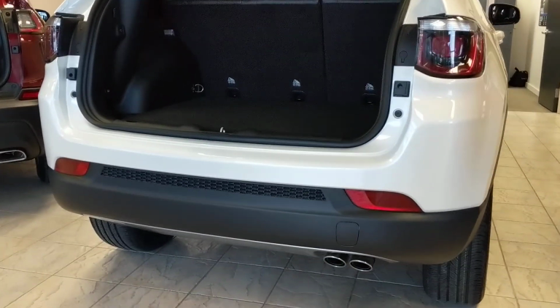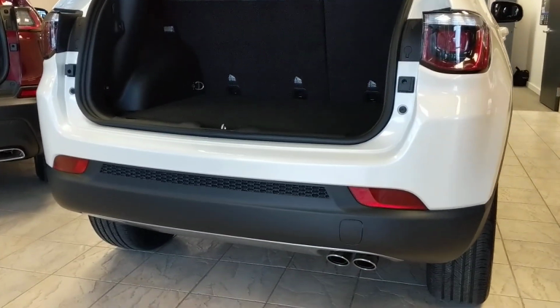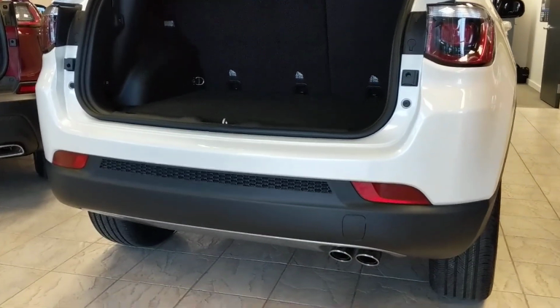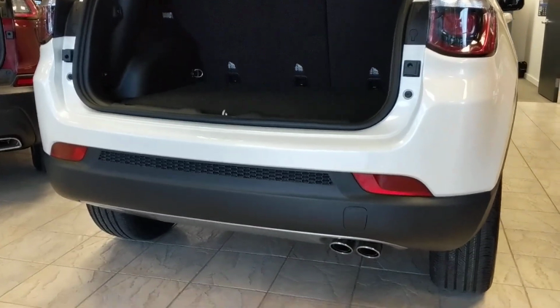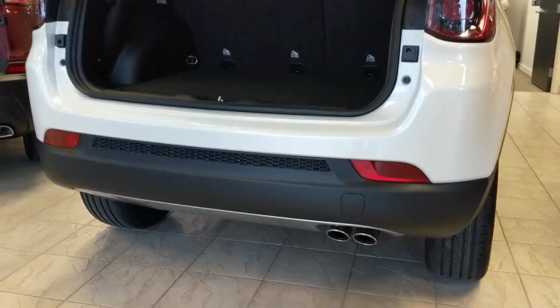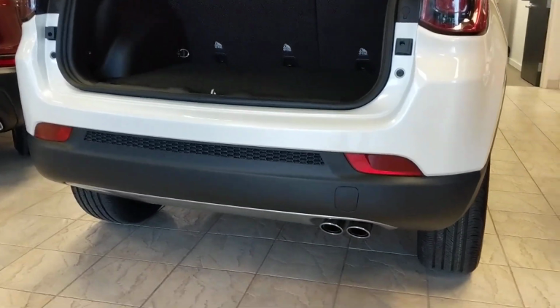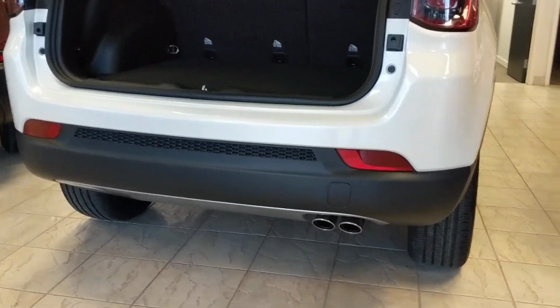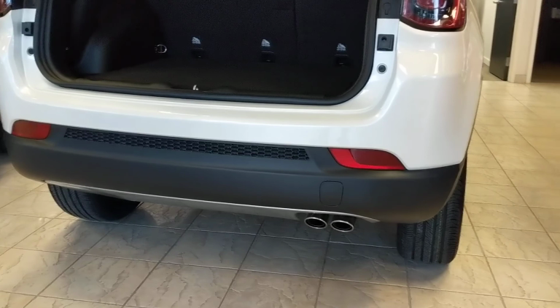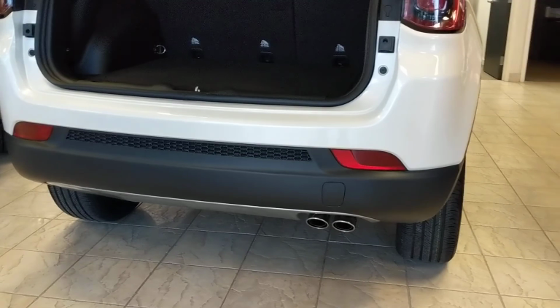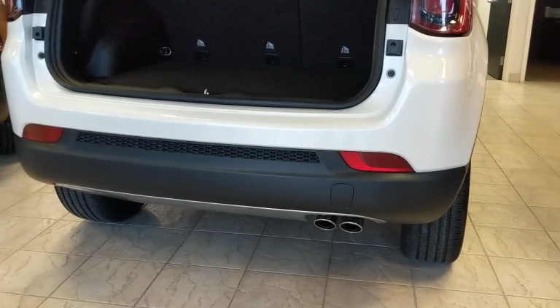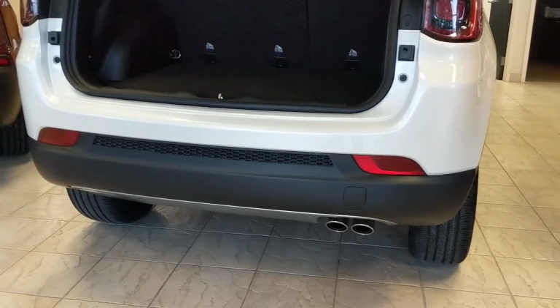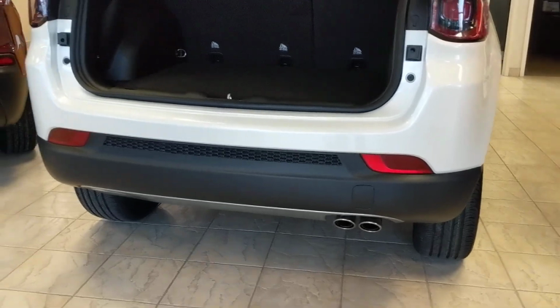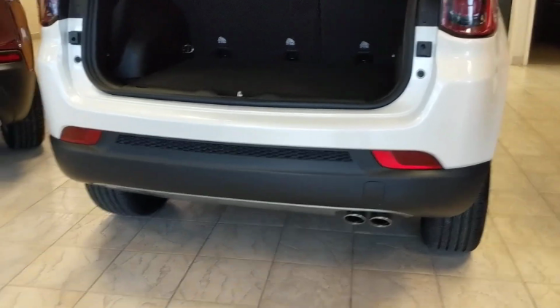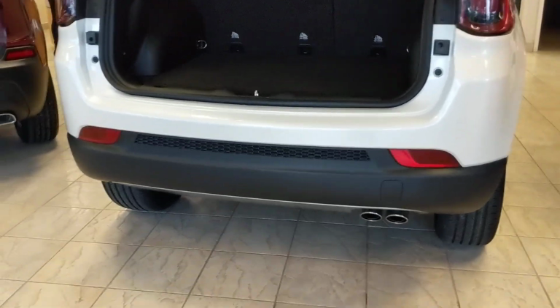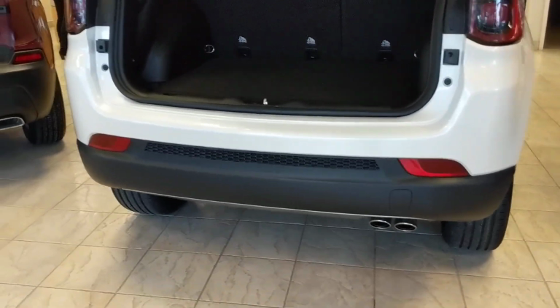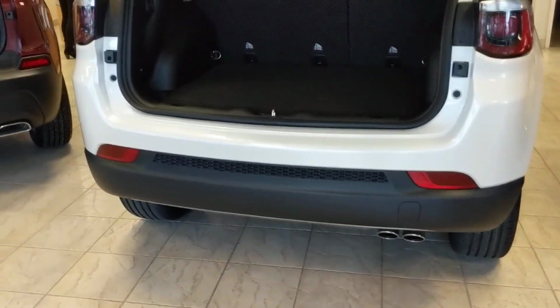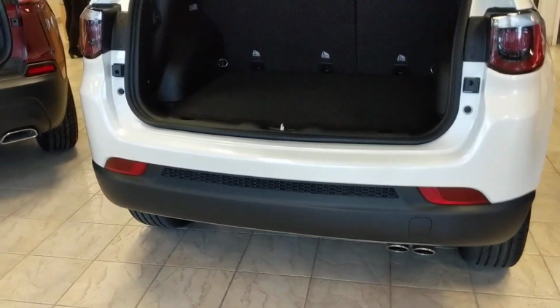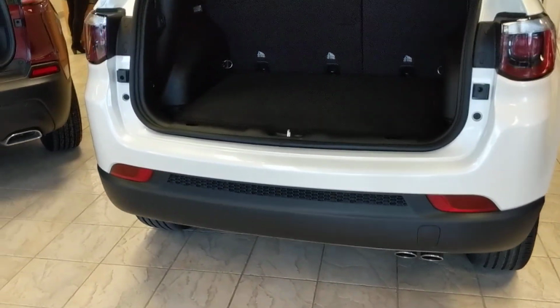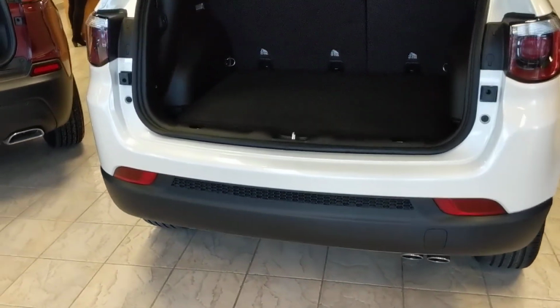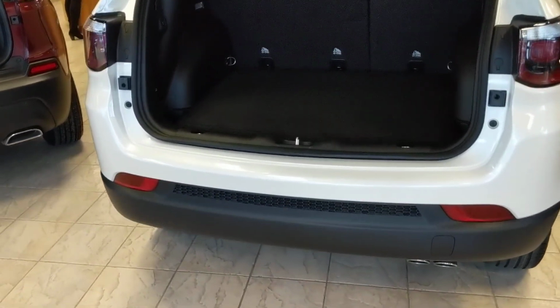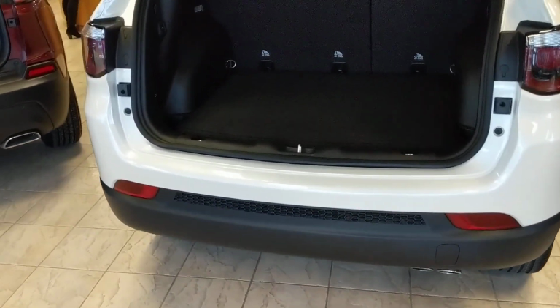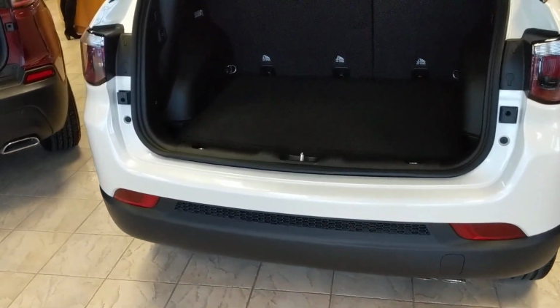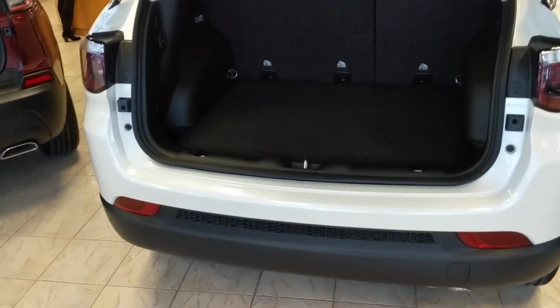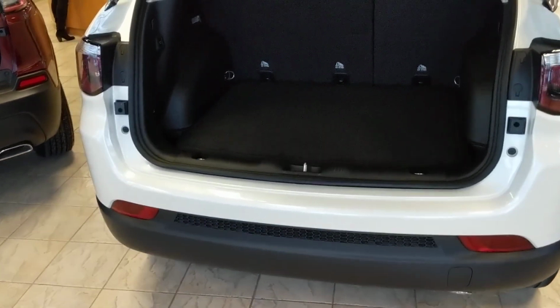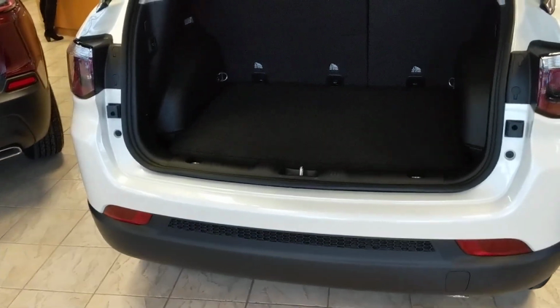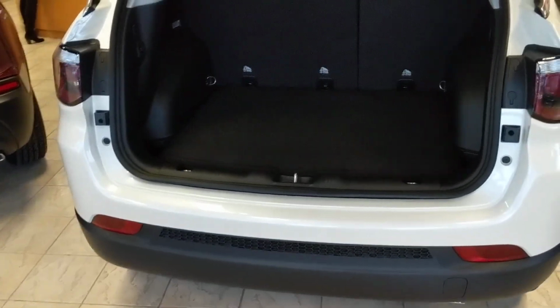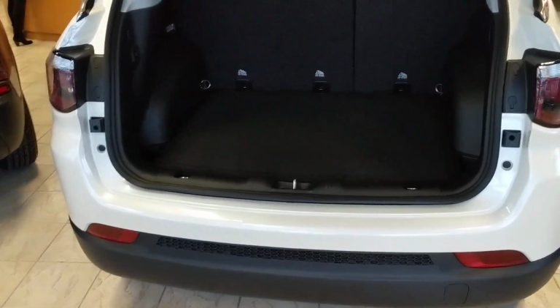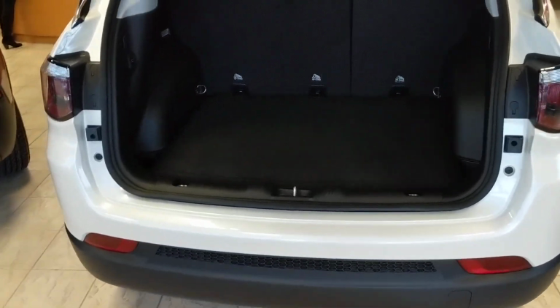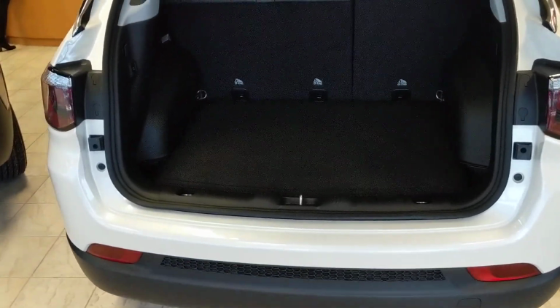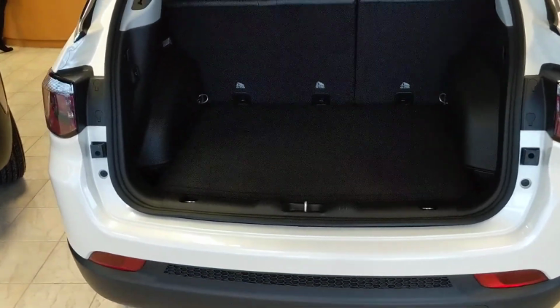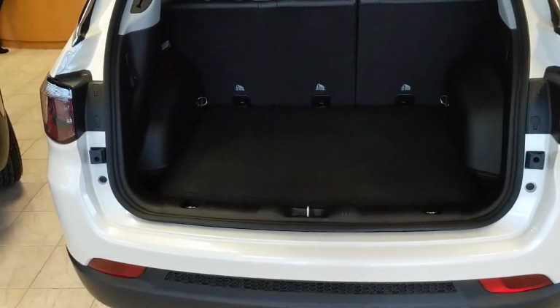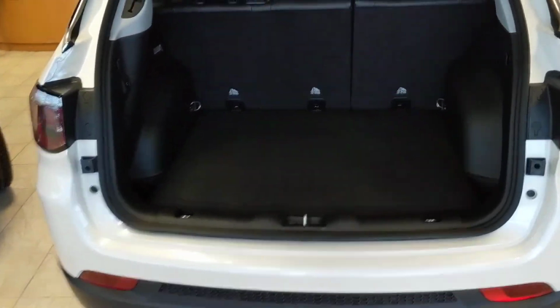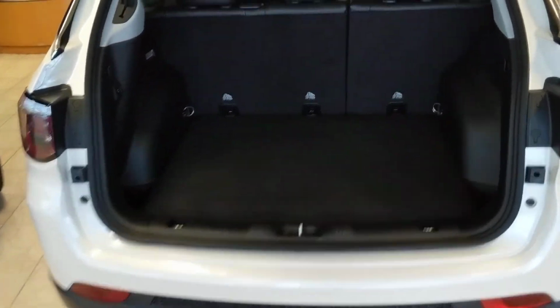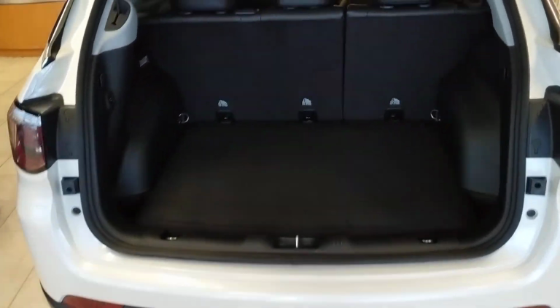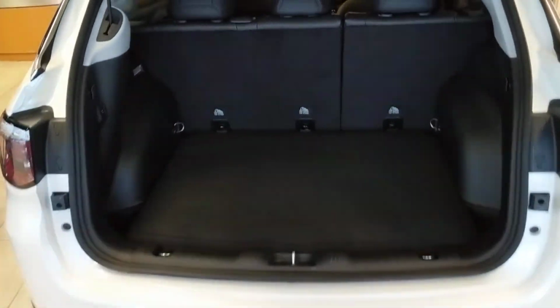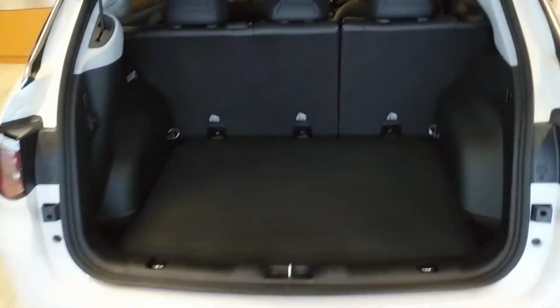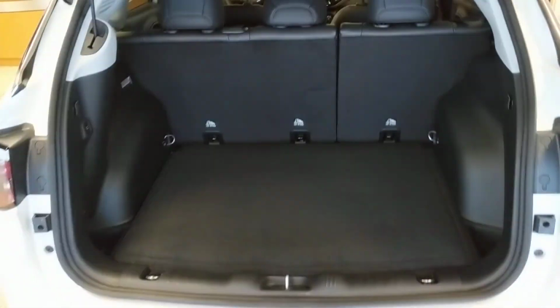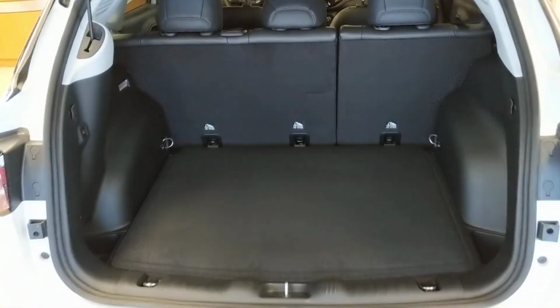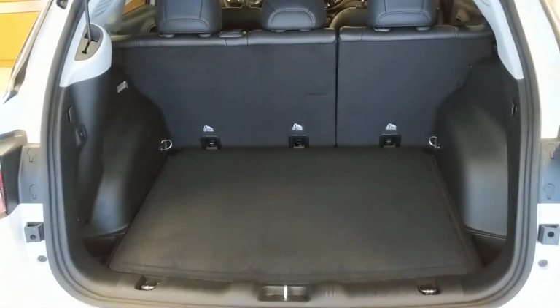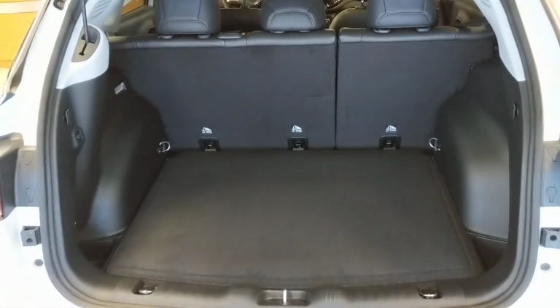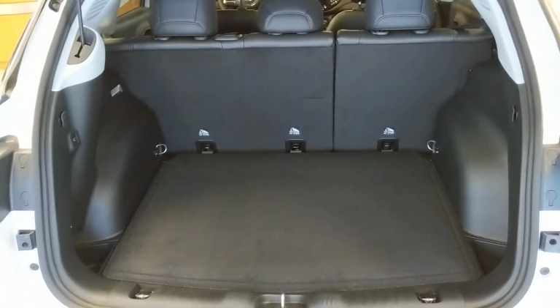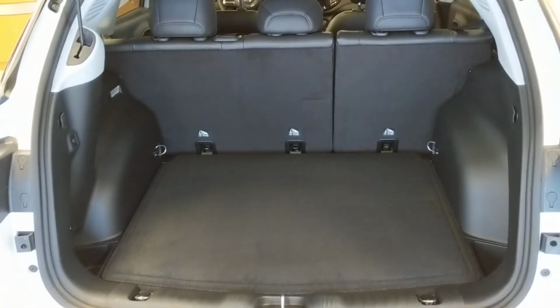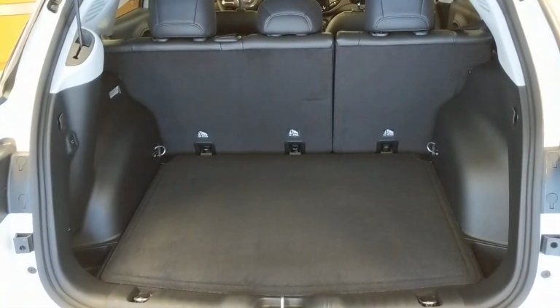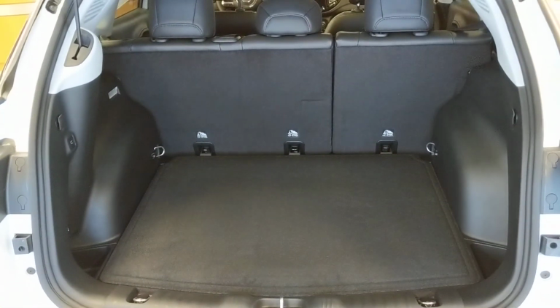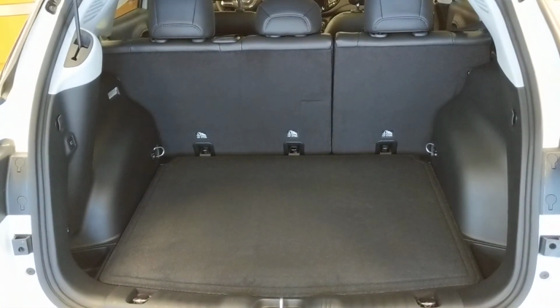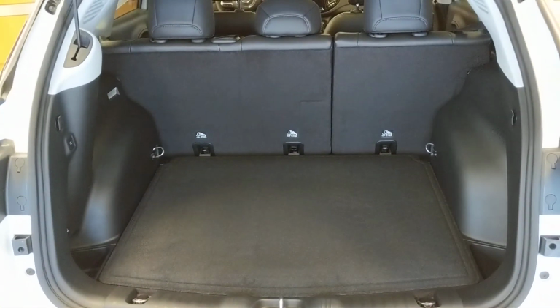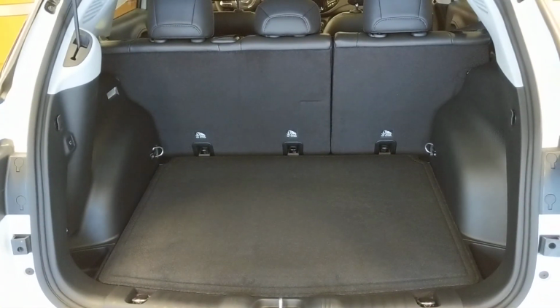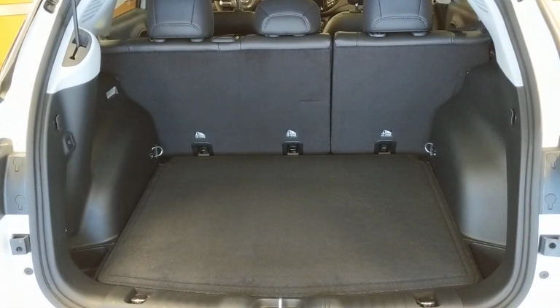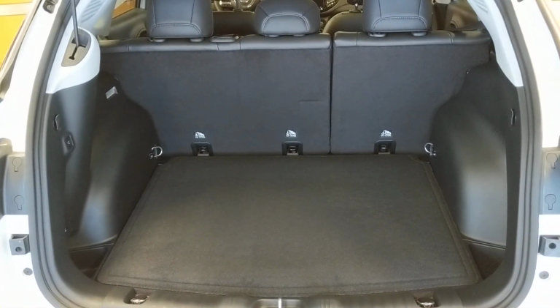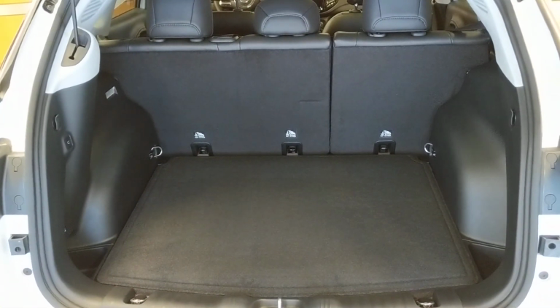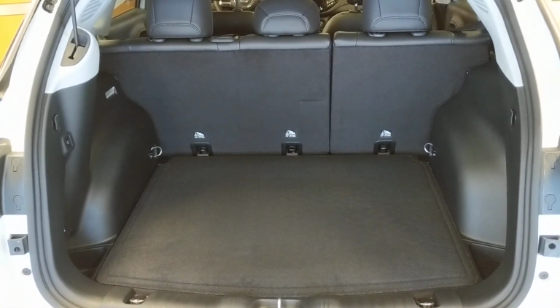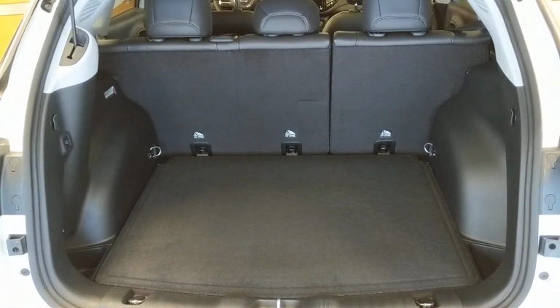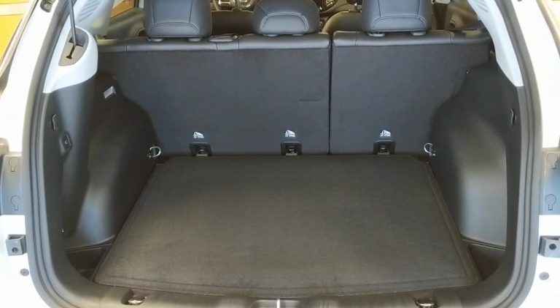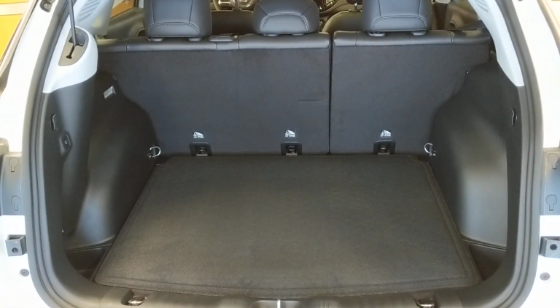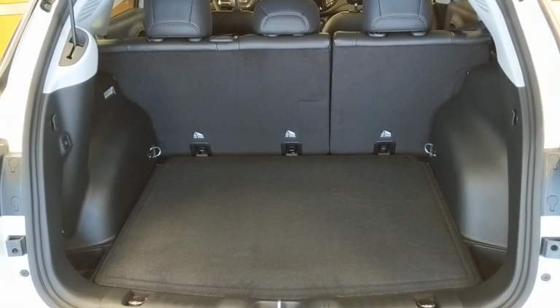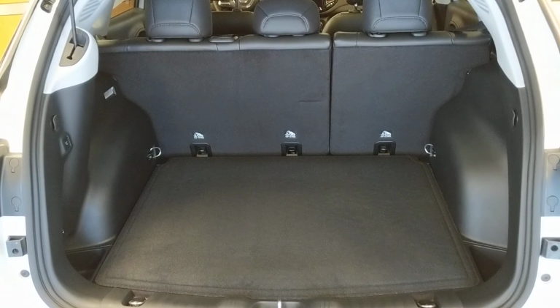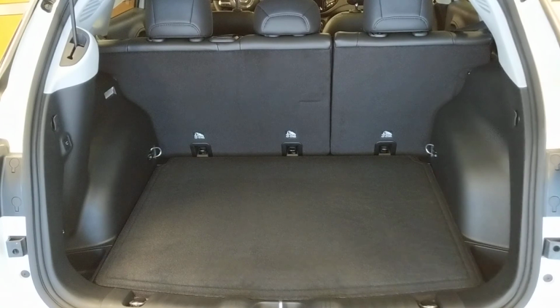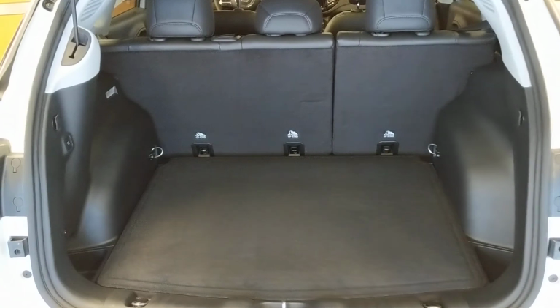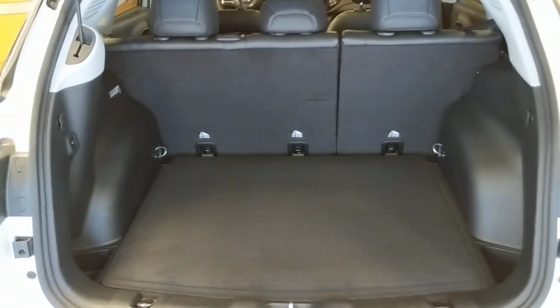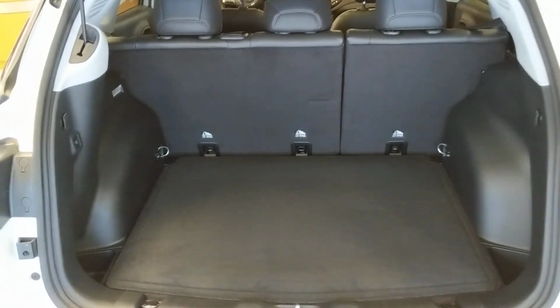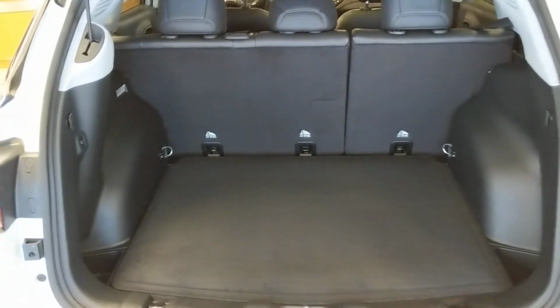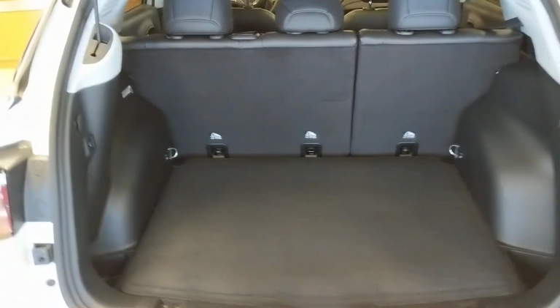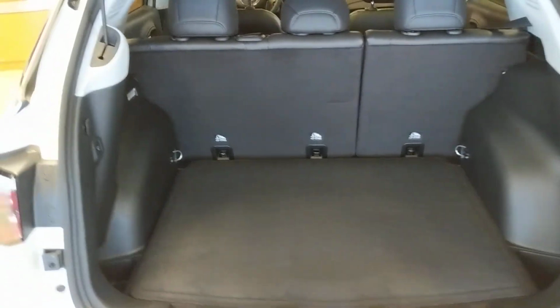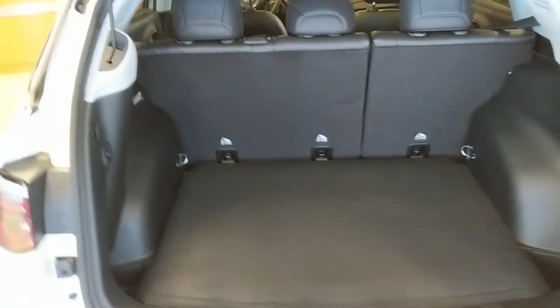Nice built-in dual exhaust. Great space for a compact SUV as well. Seats do fold flat to give you even more when you need it.